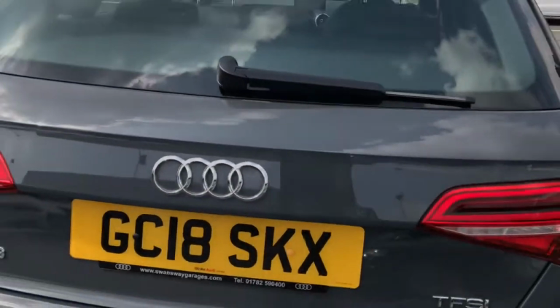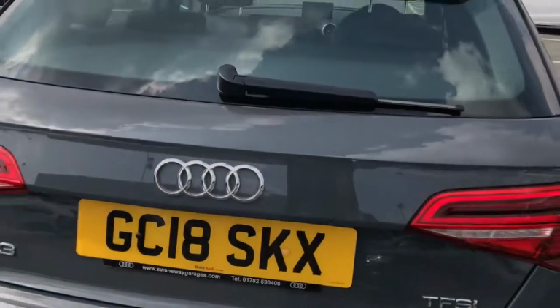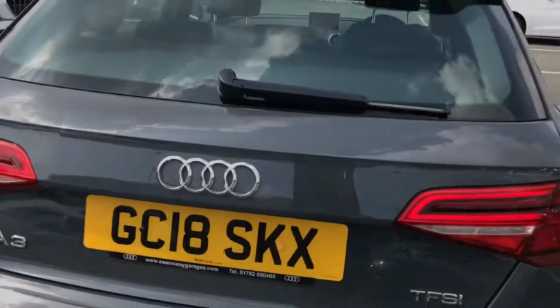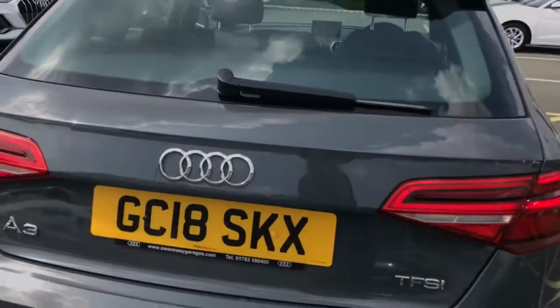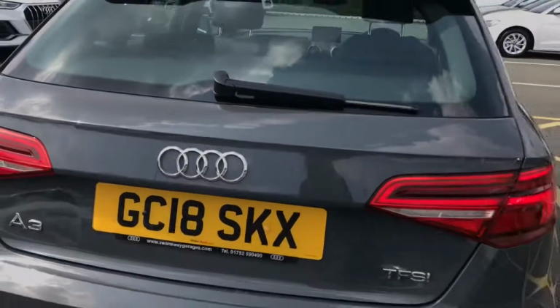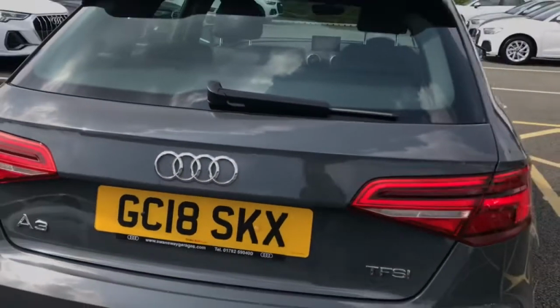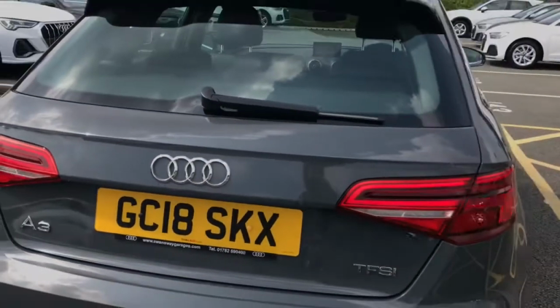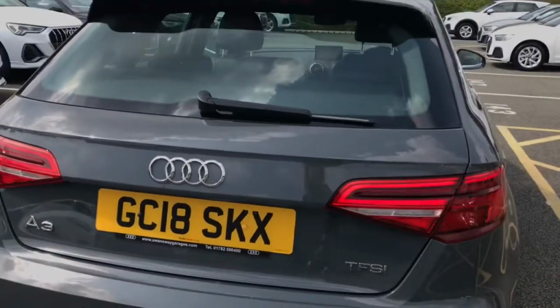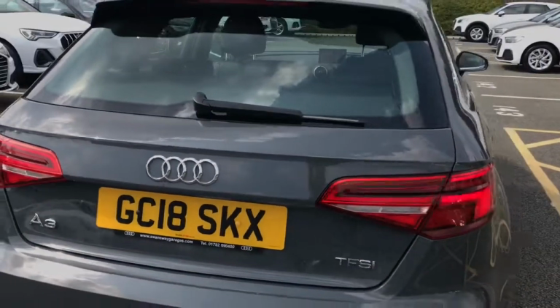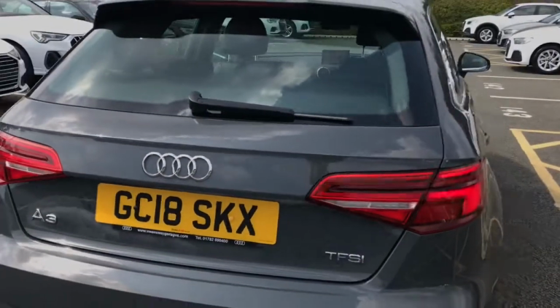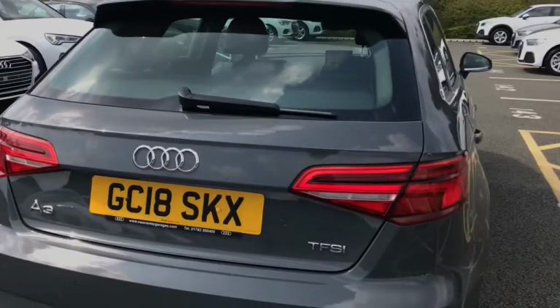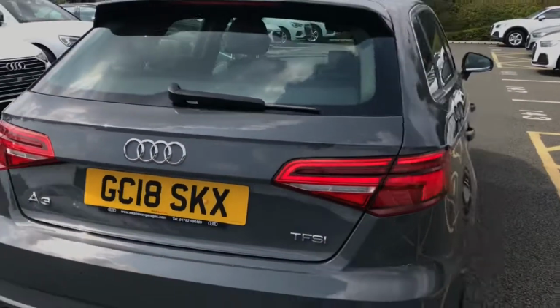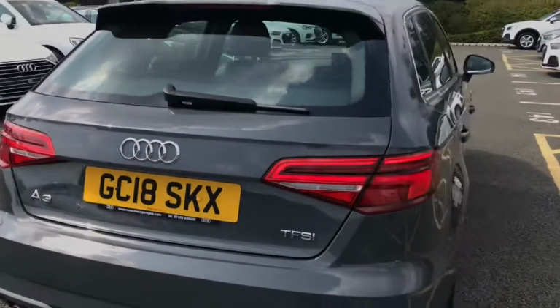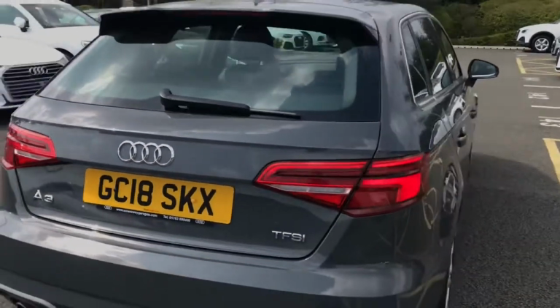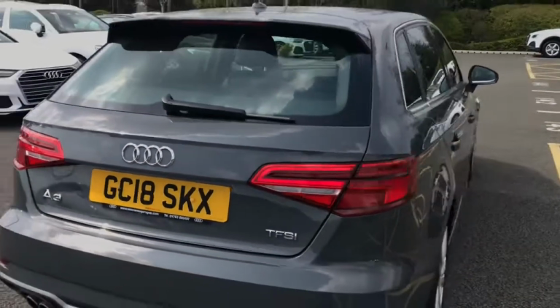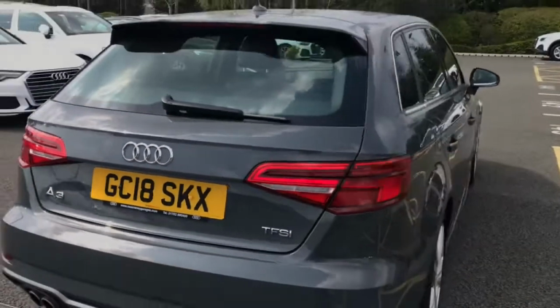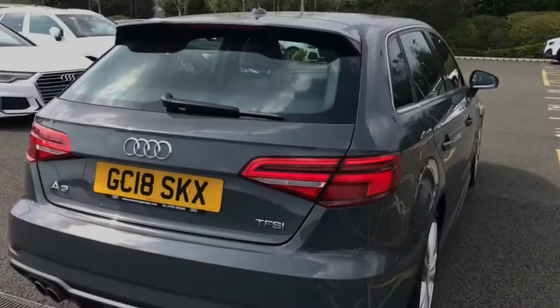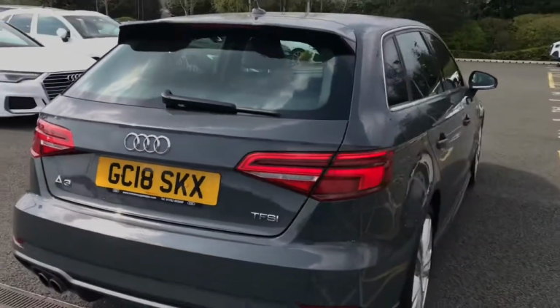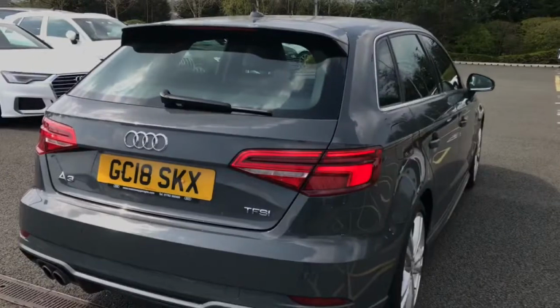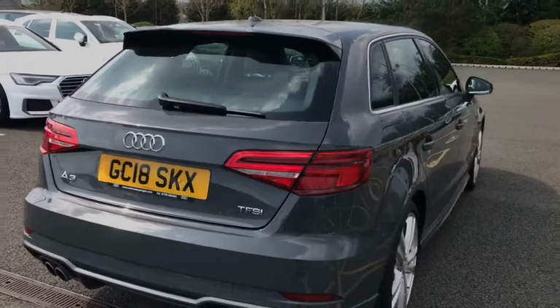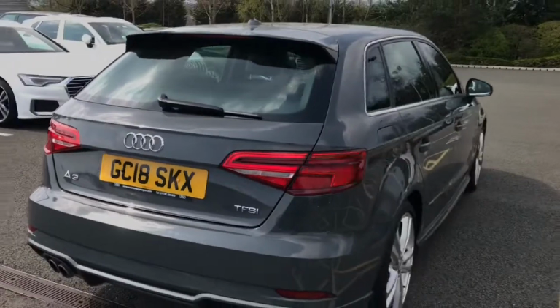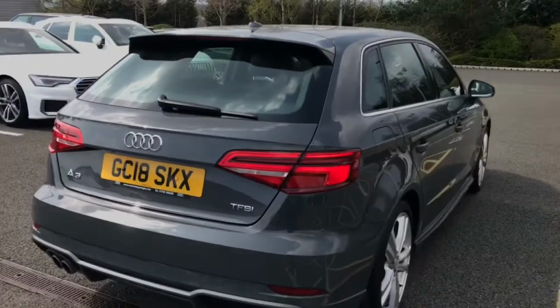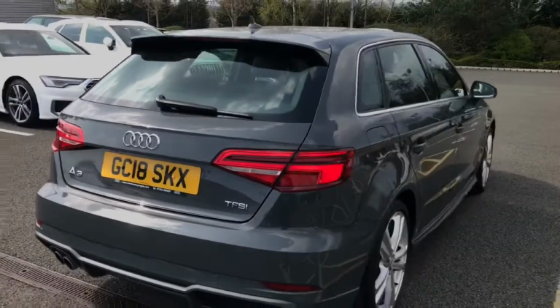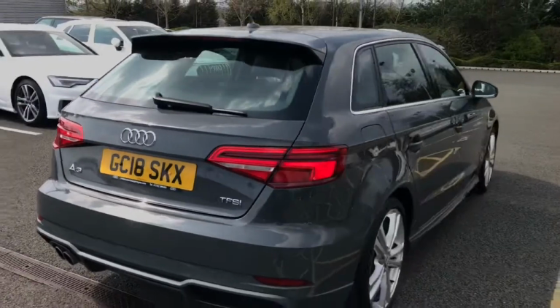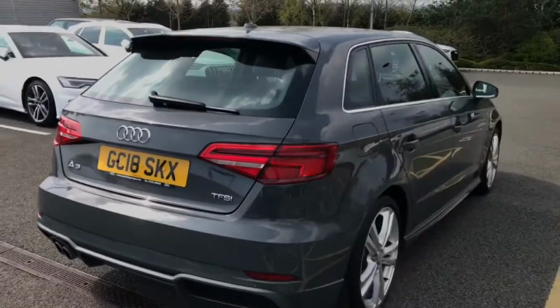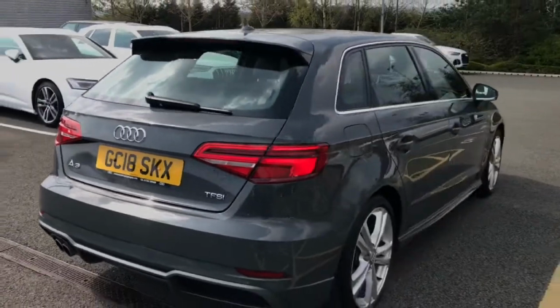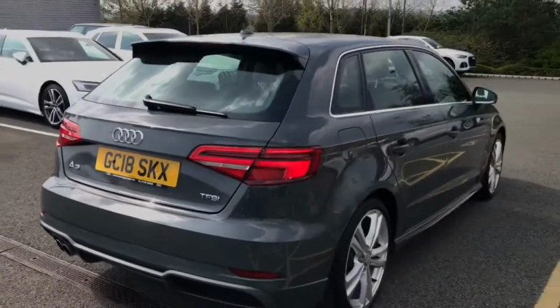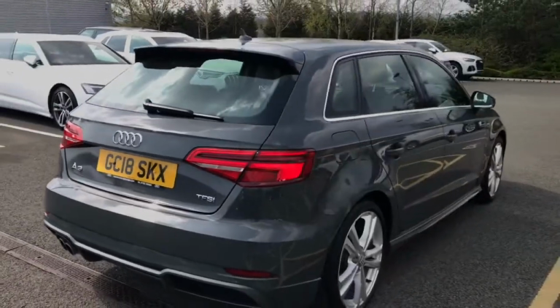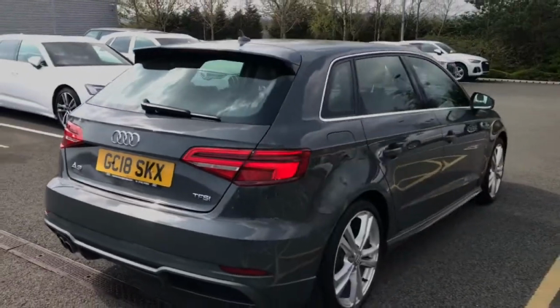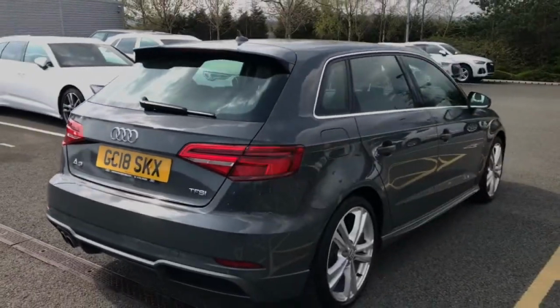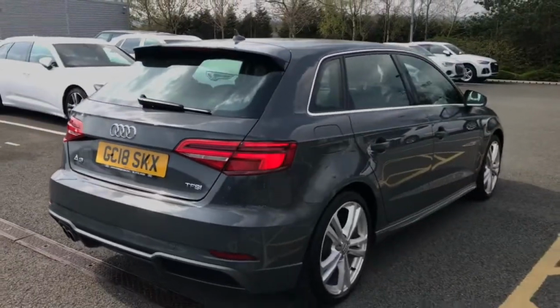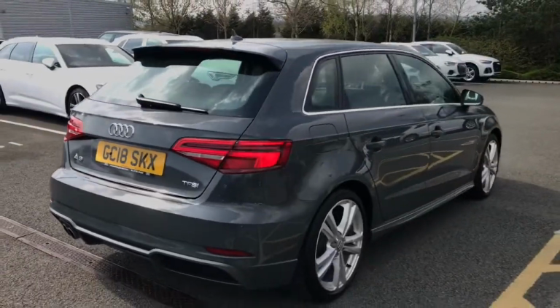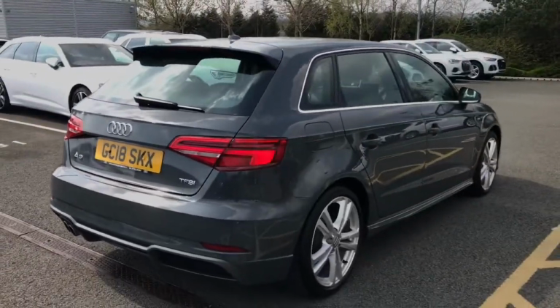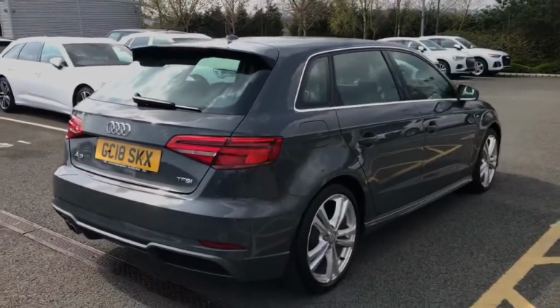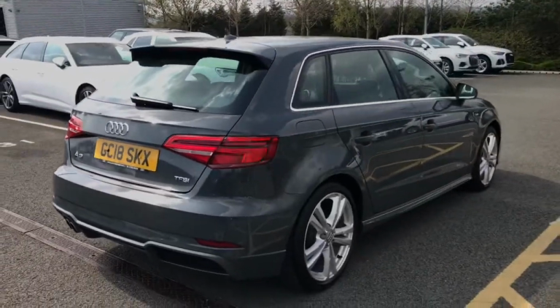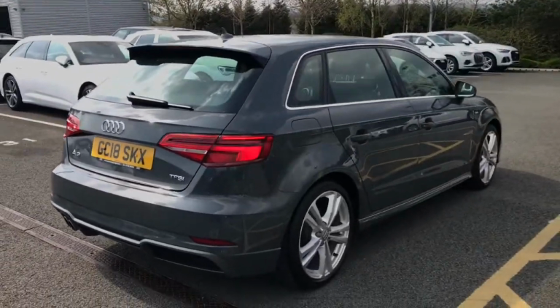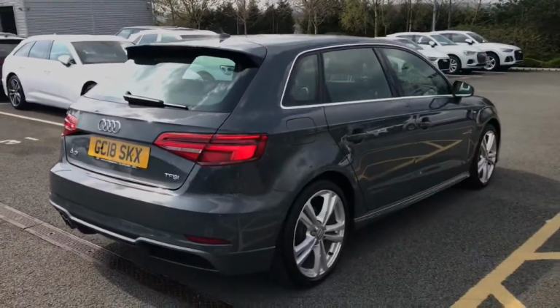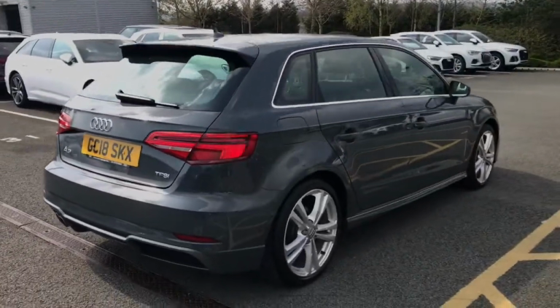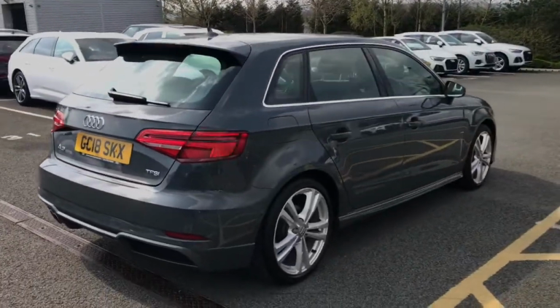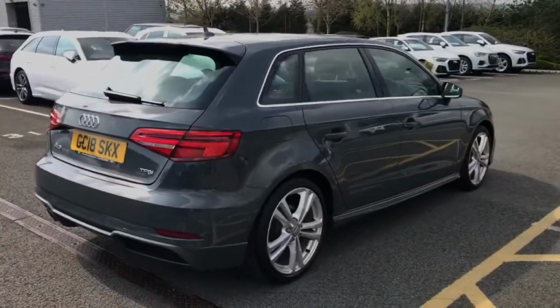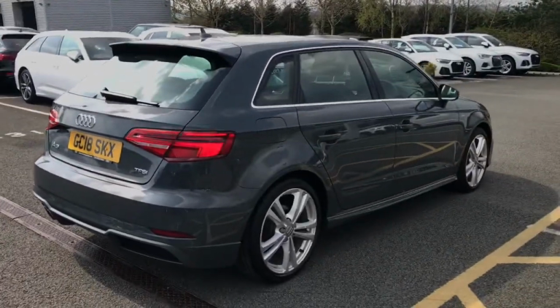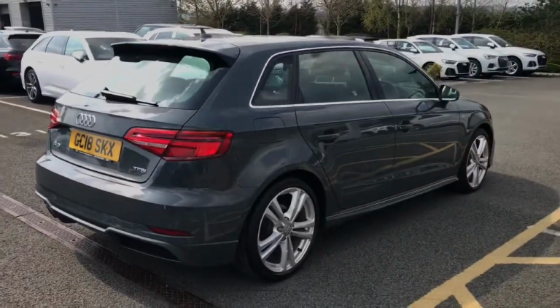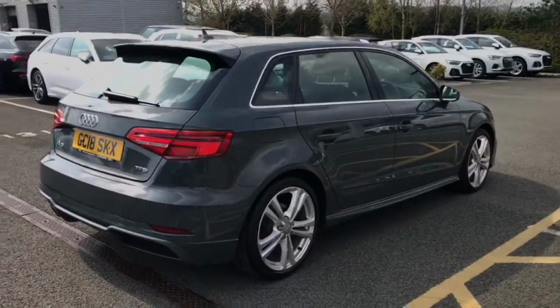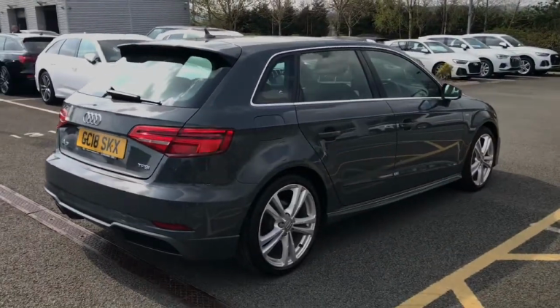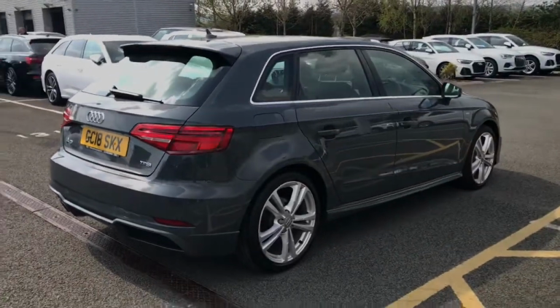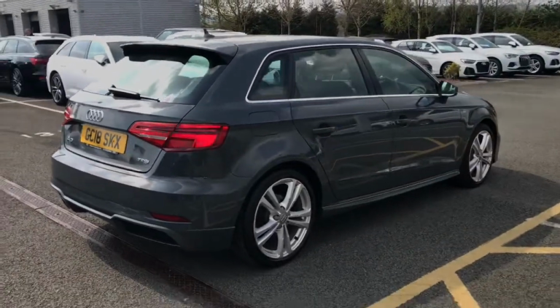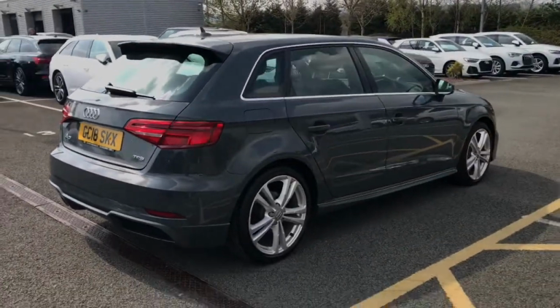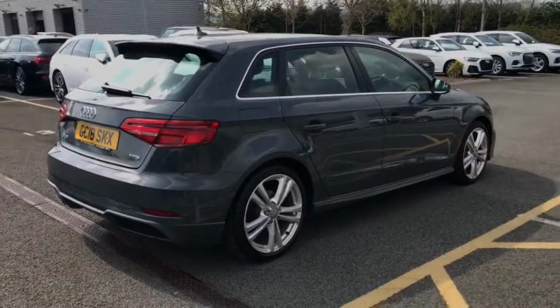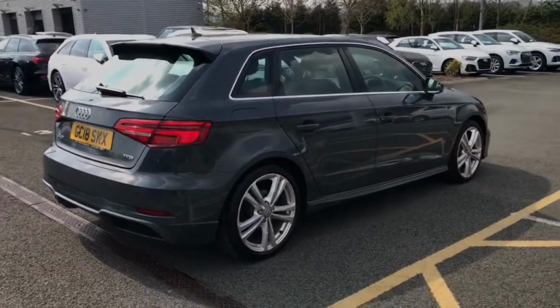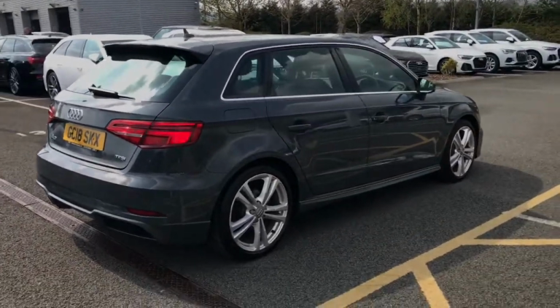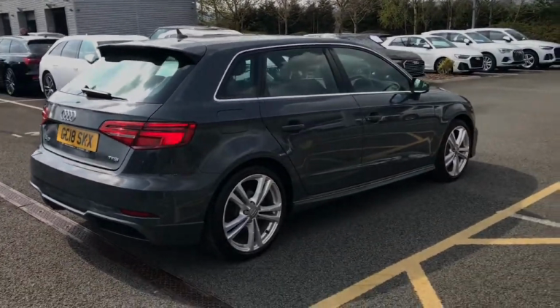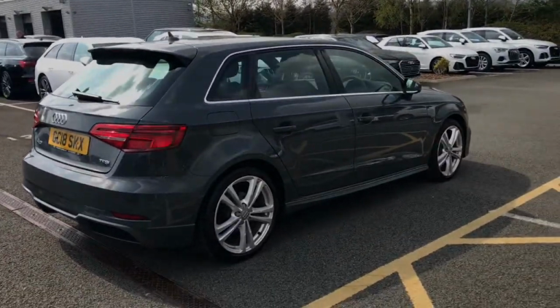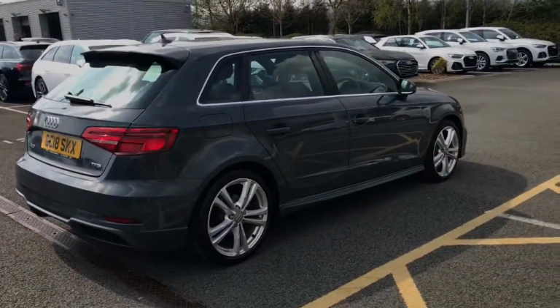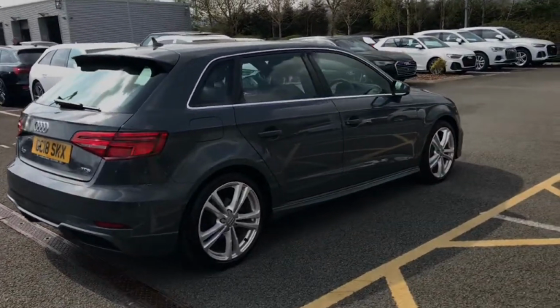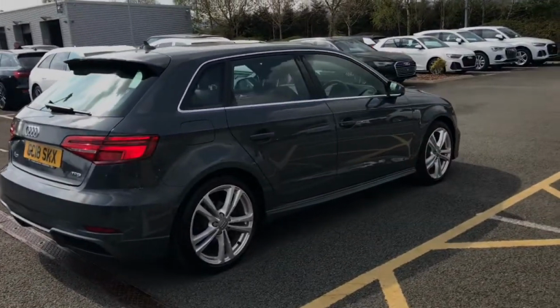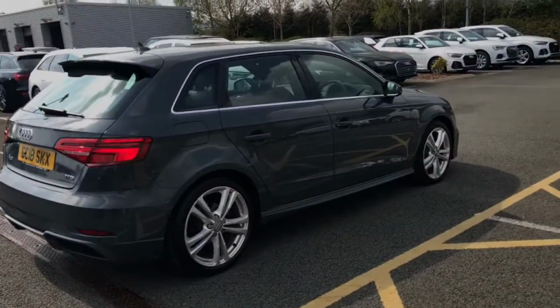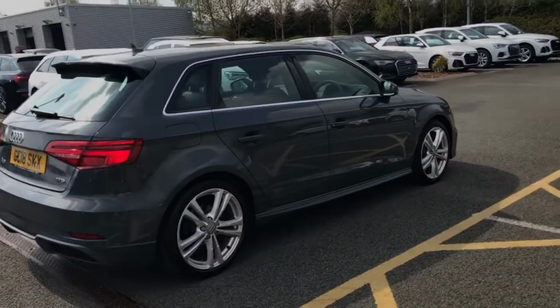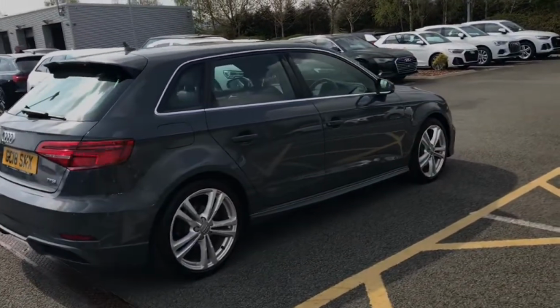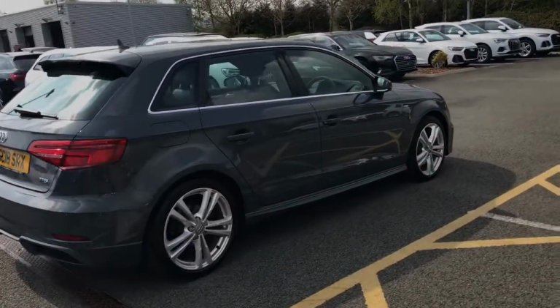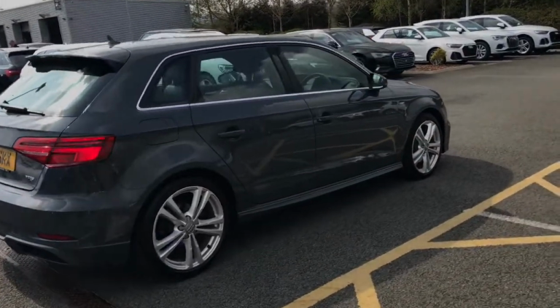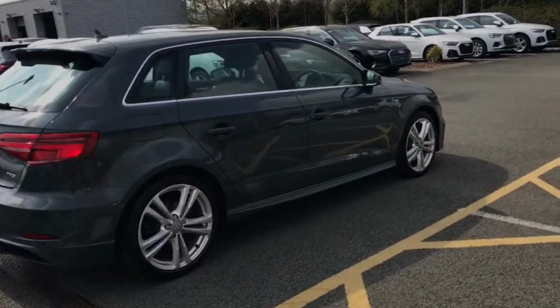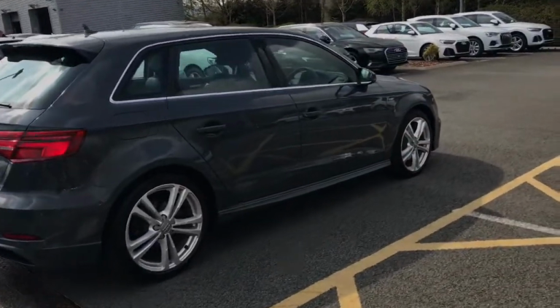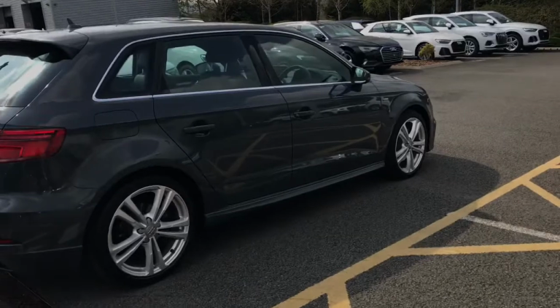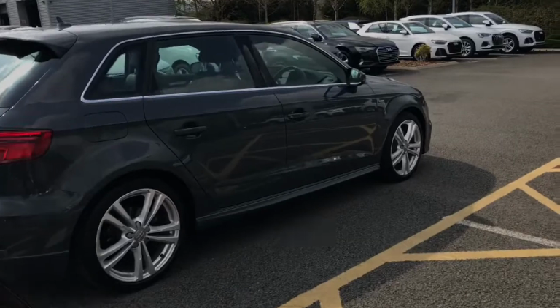This vehicle also comes with the sport suspension which lowers the vehicle, creating a much more sporty and dynamic ride.